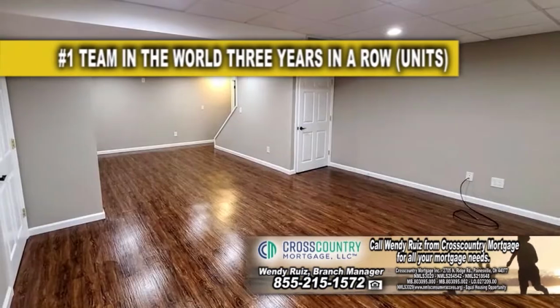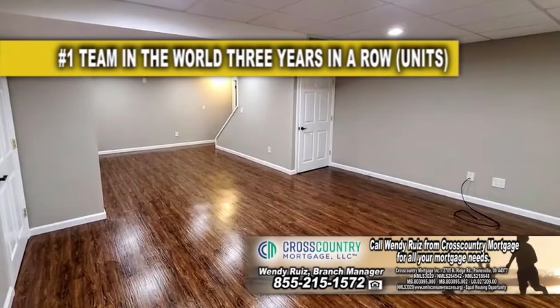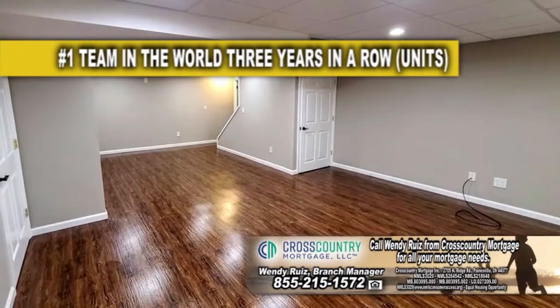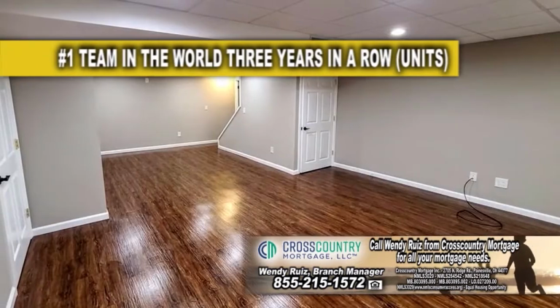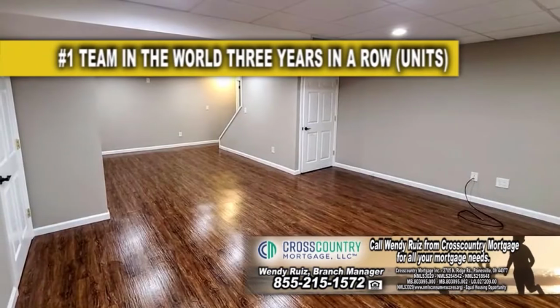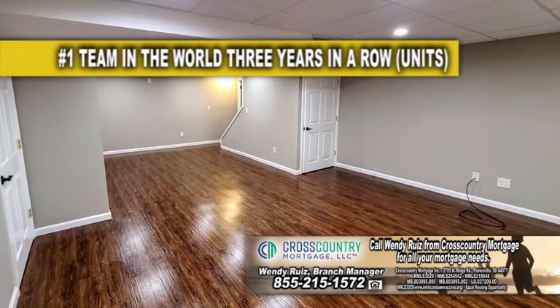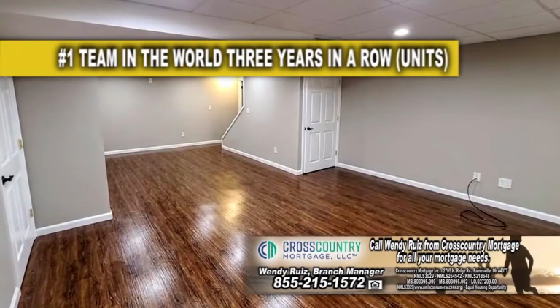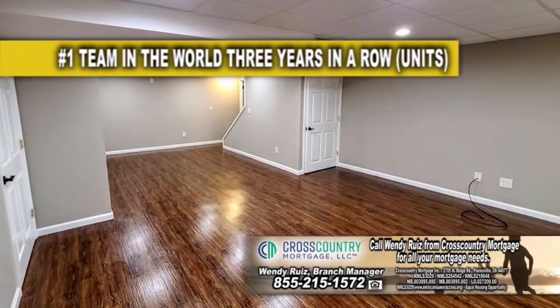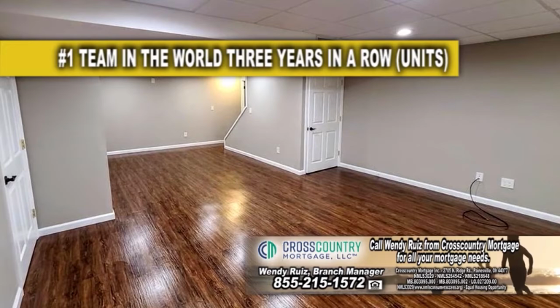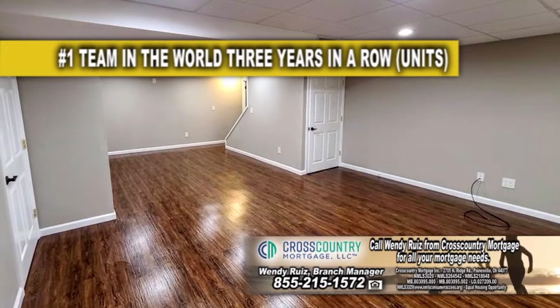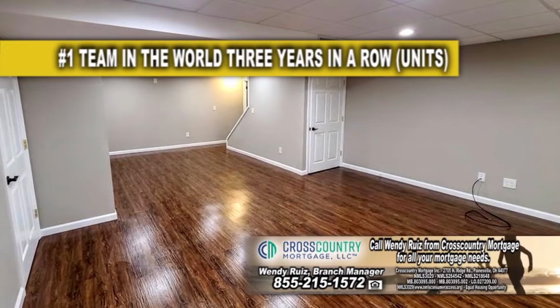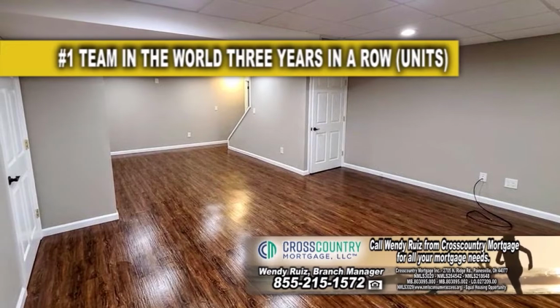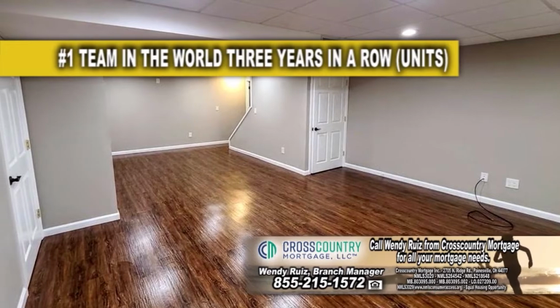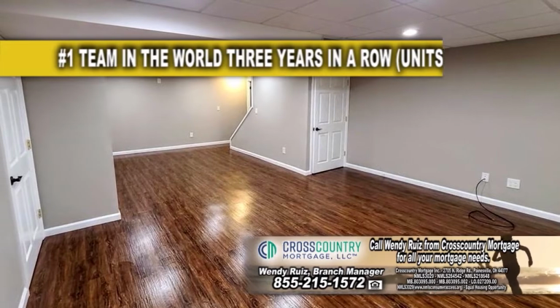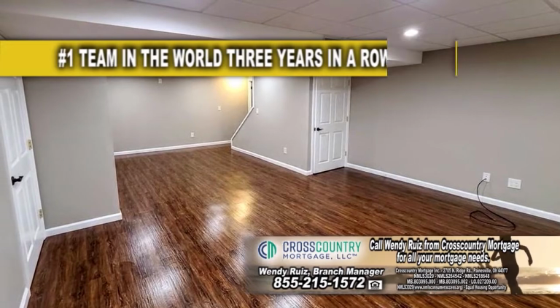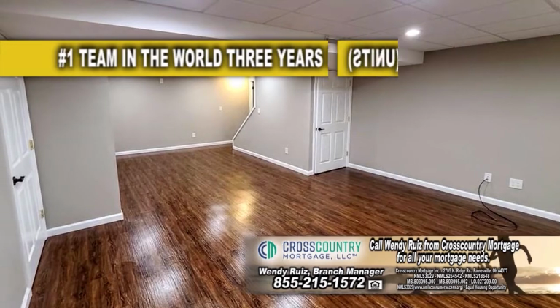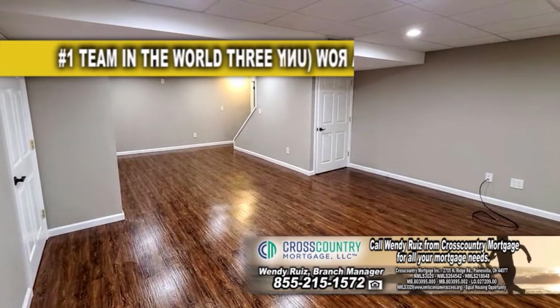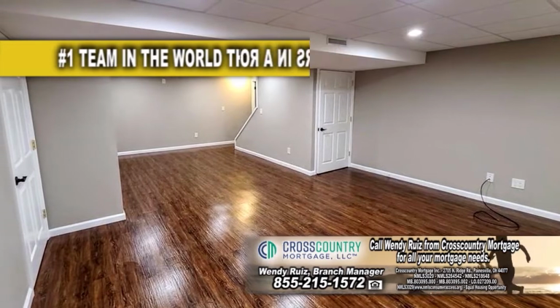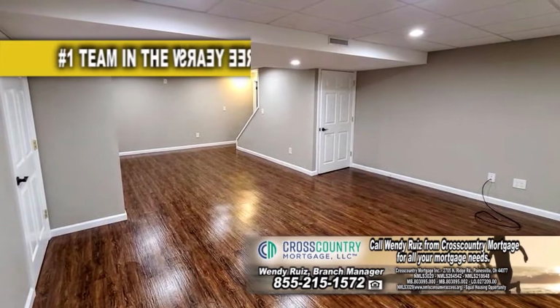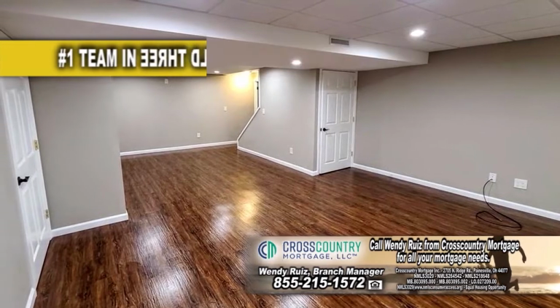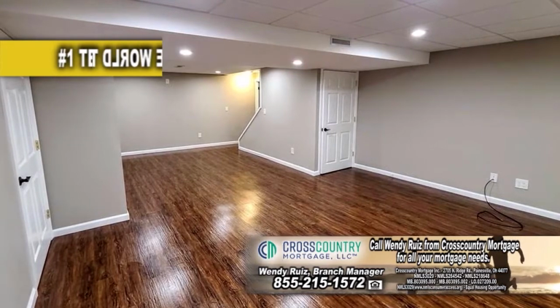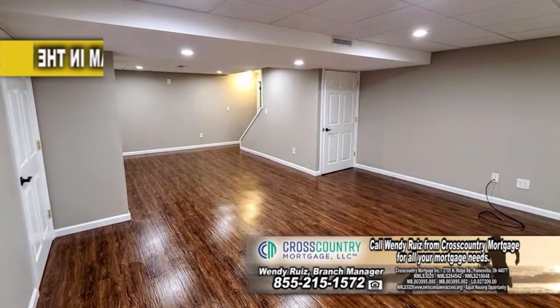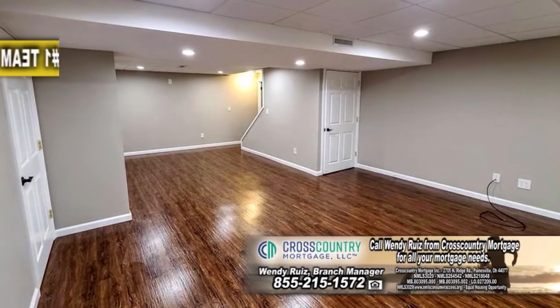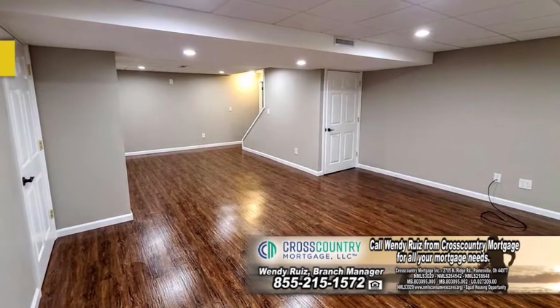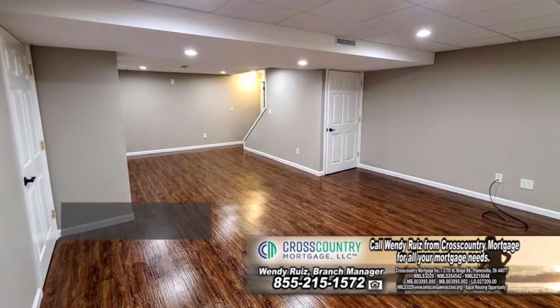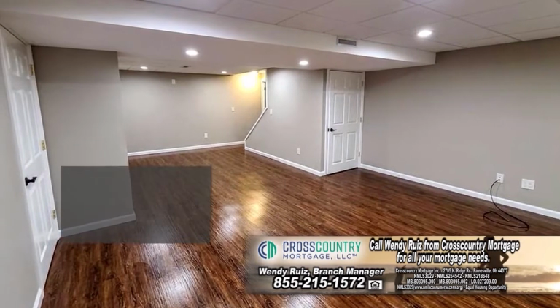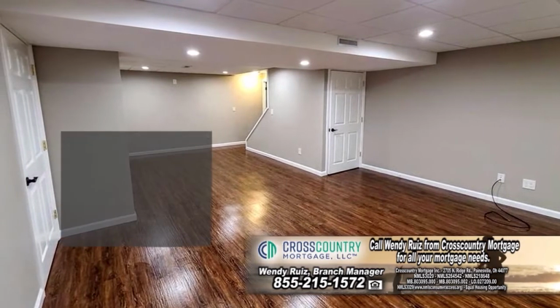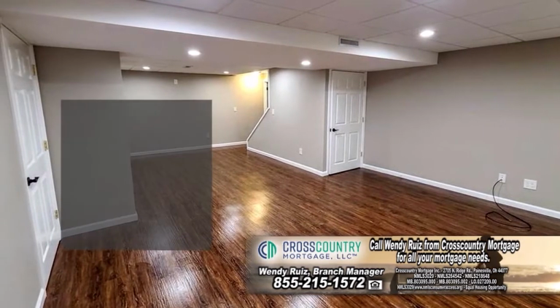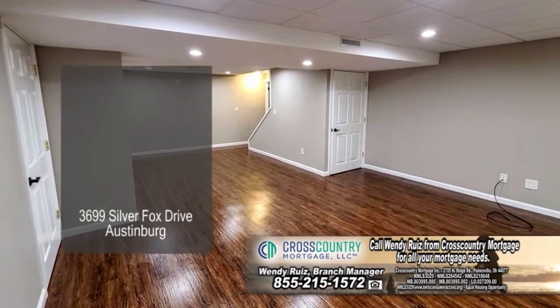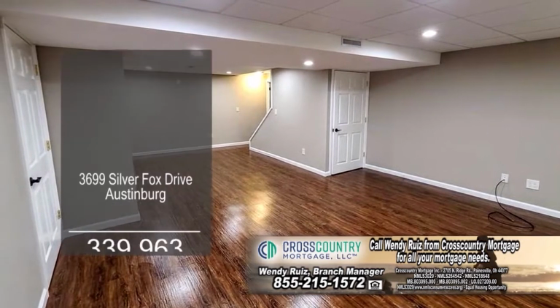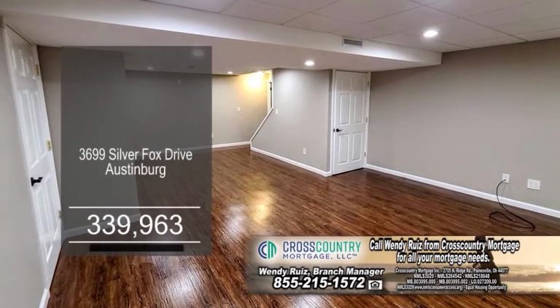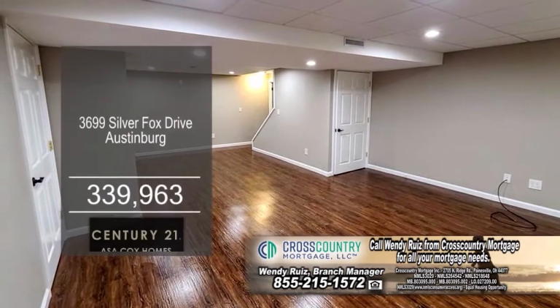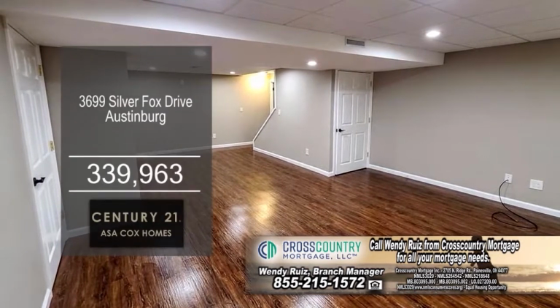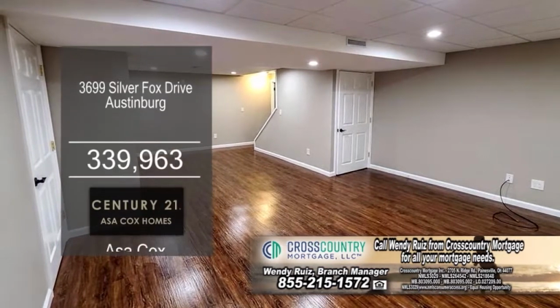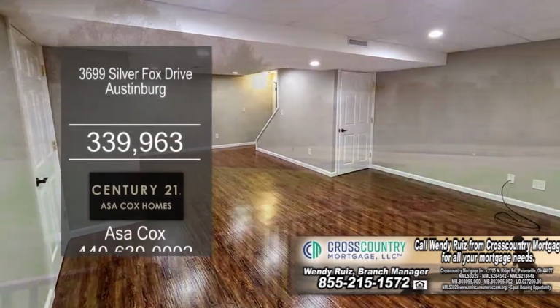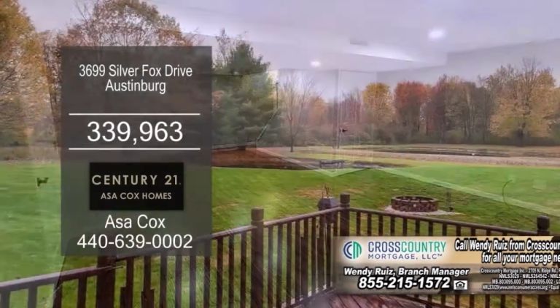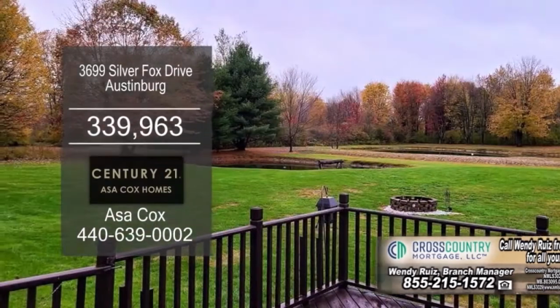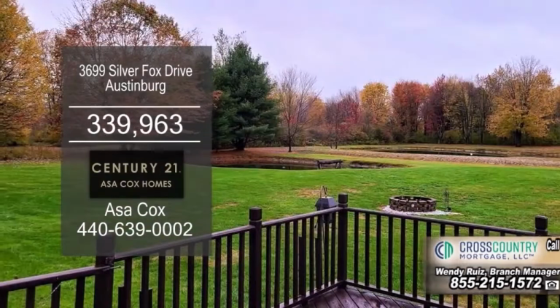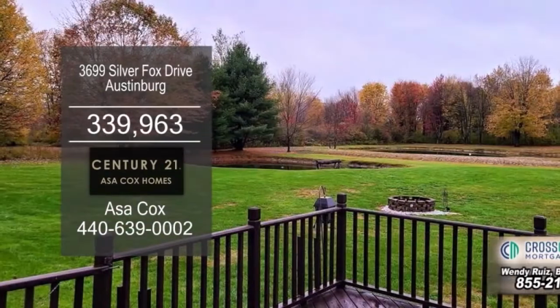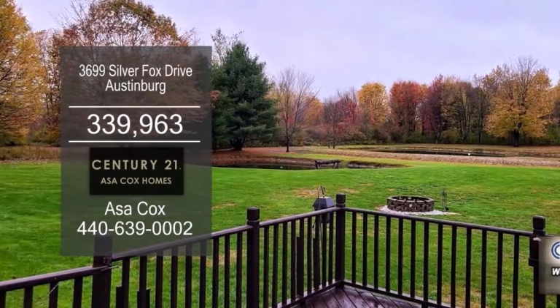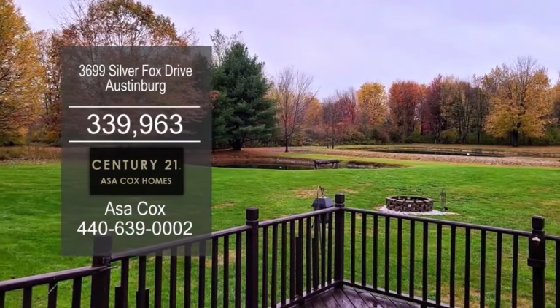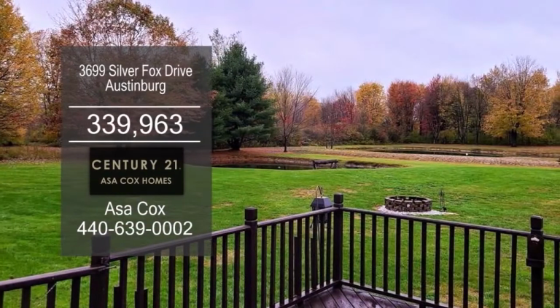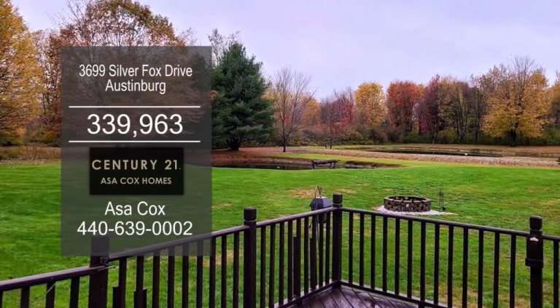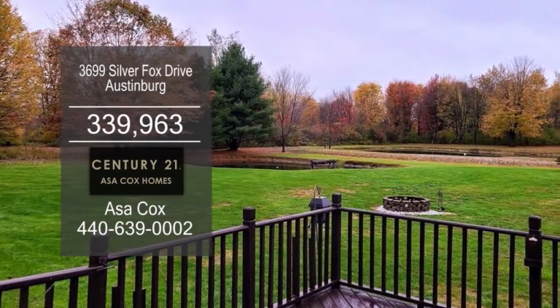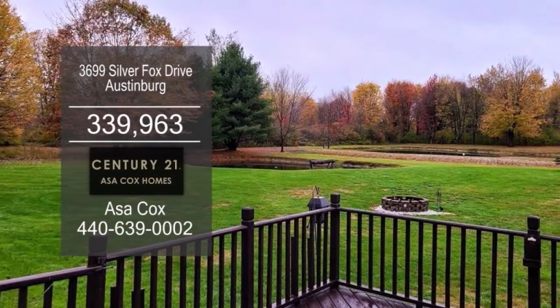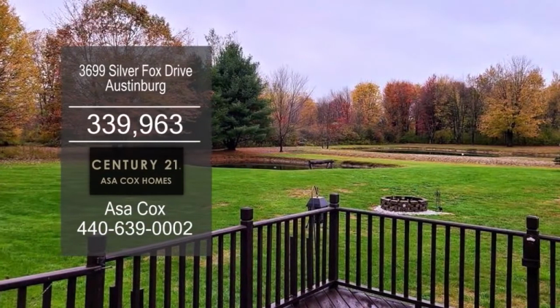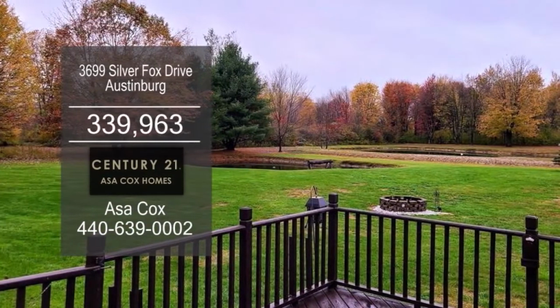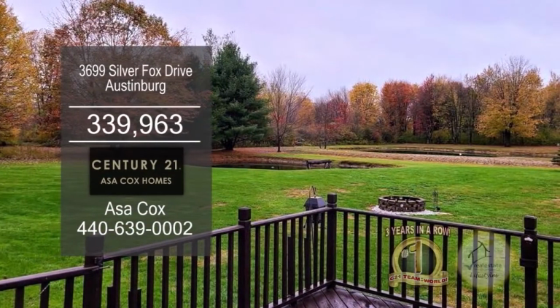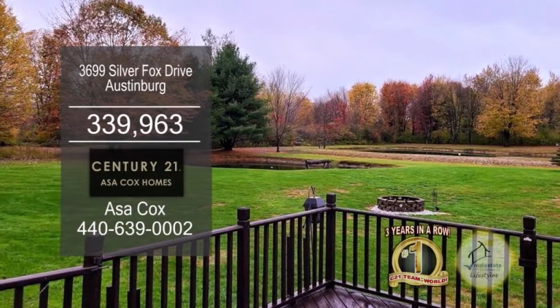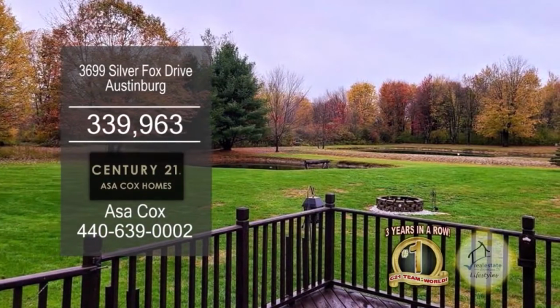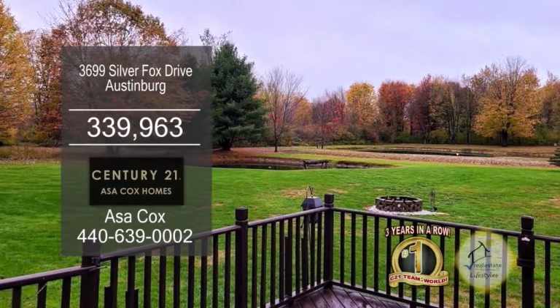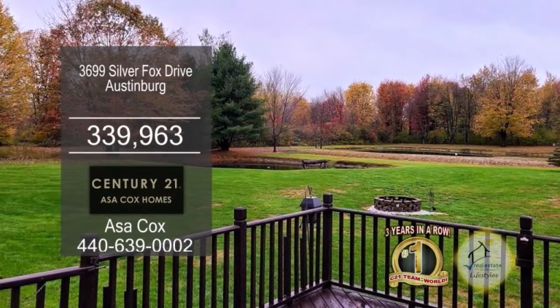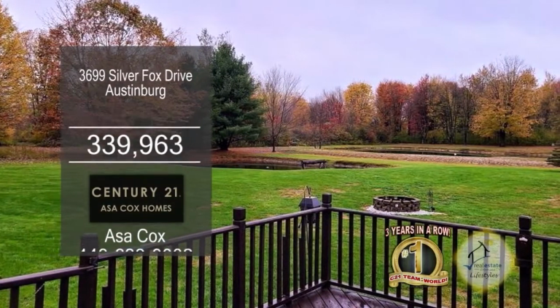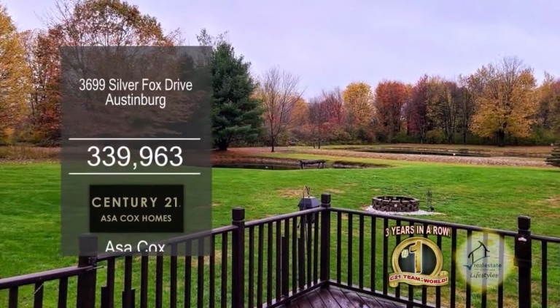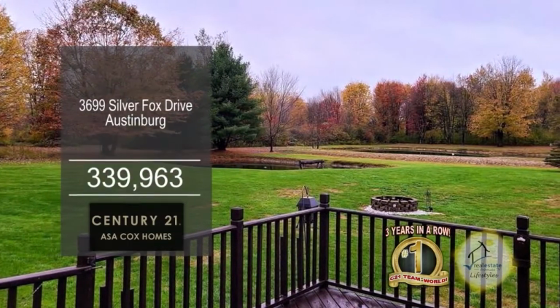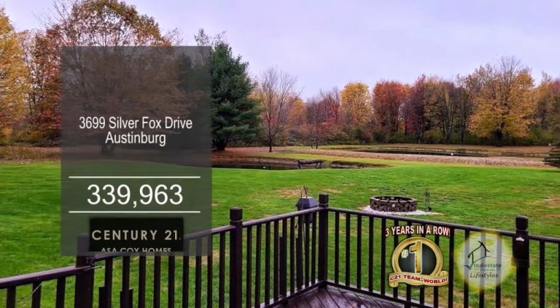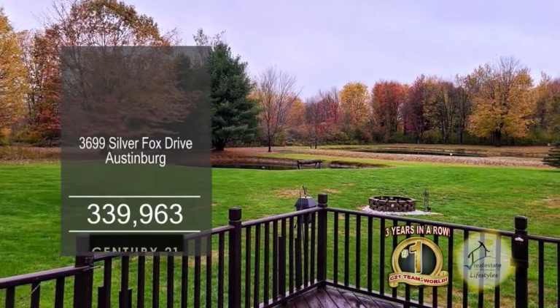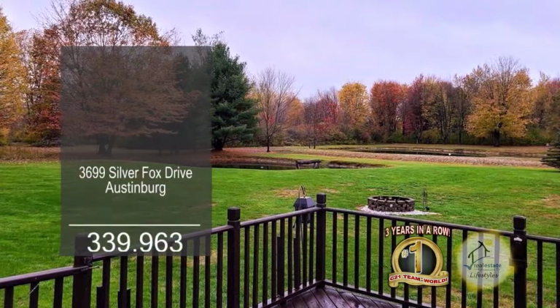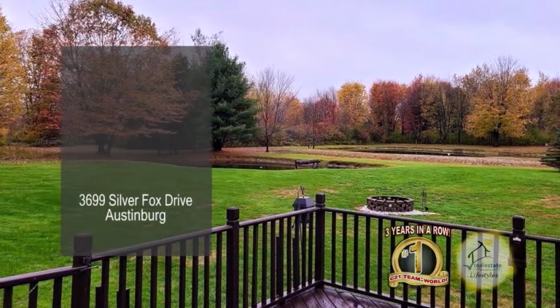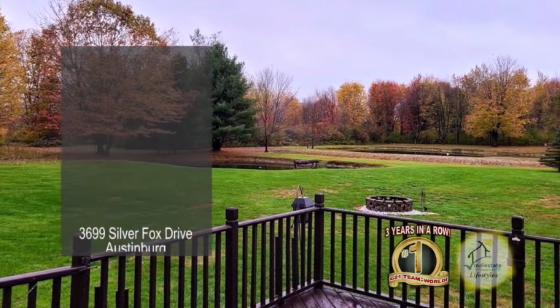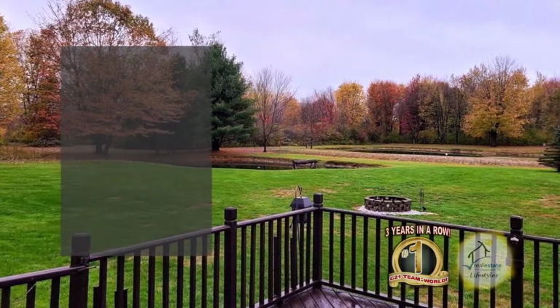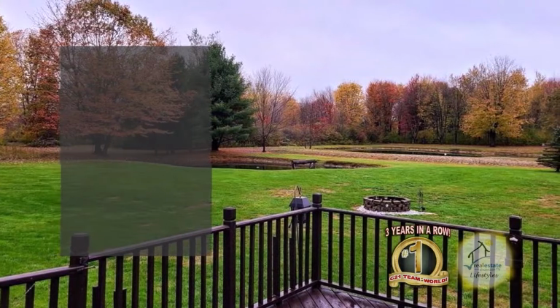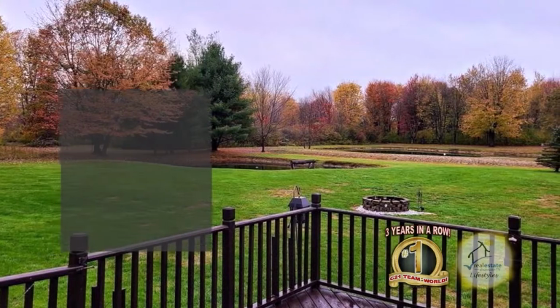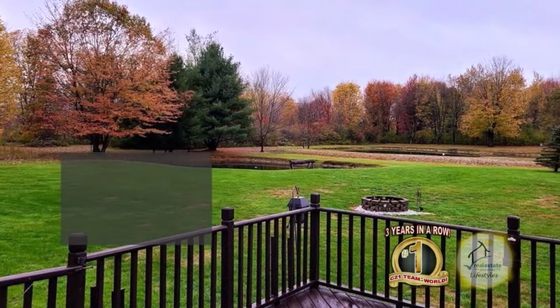The finished lower level is perfect for the kids to play or man cave. Relax on the back deck overlooking the spacious yard.